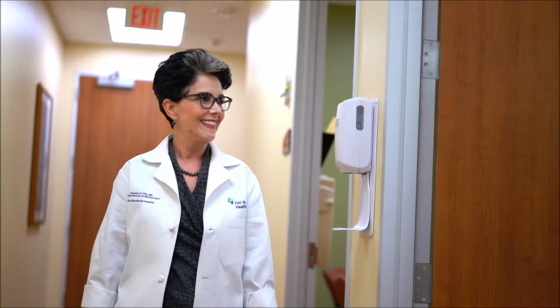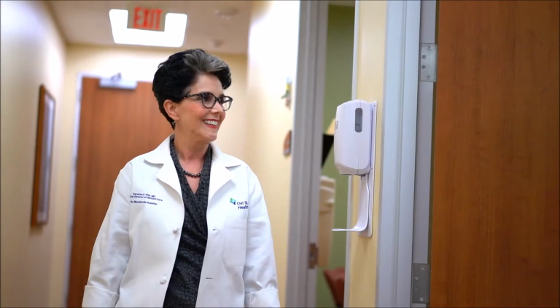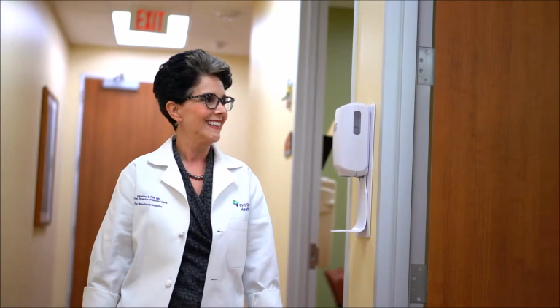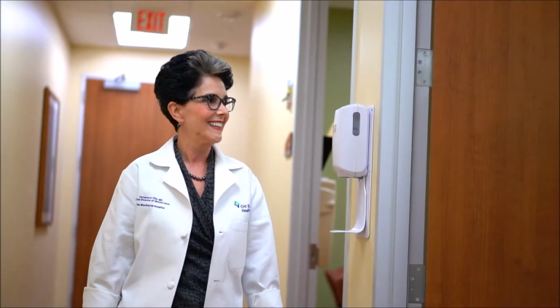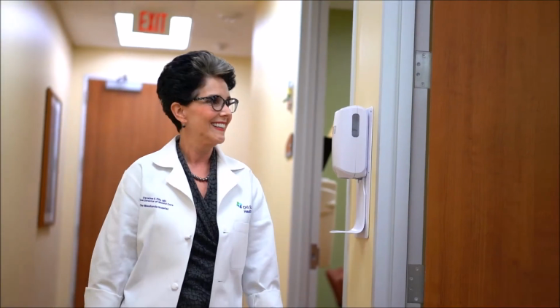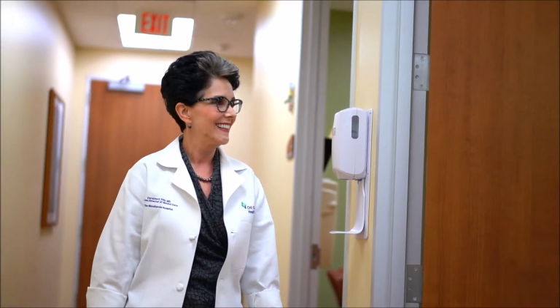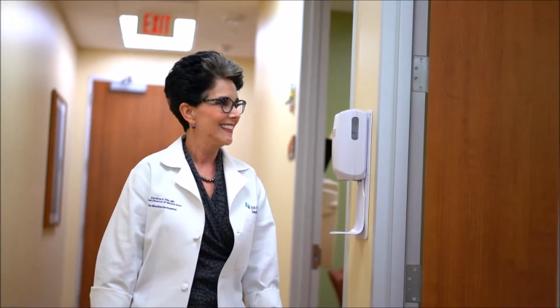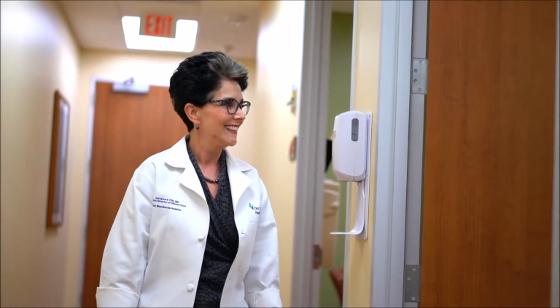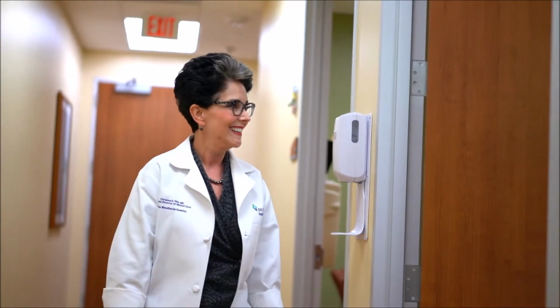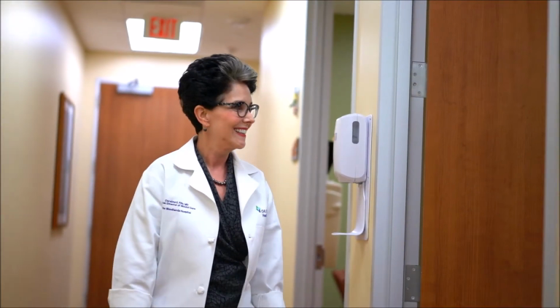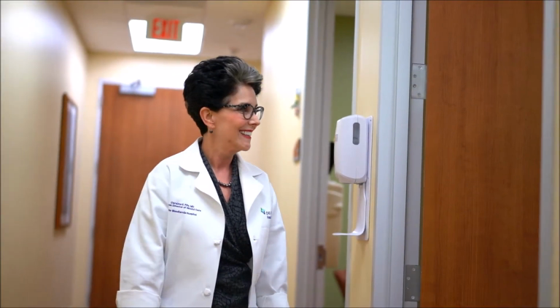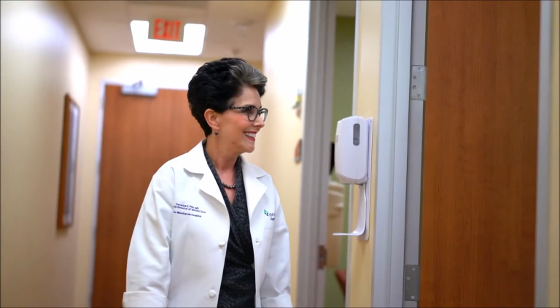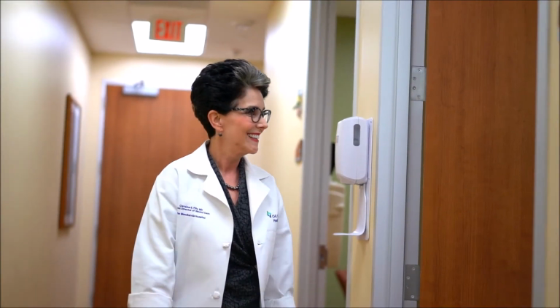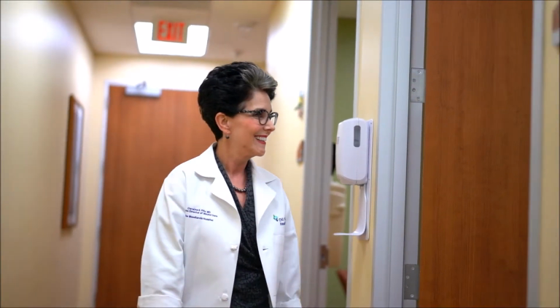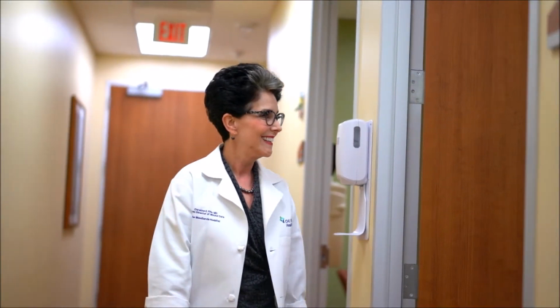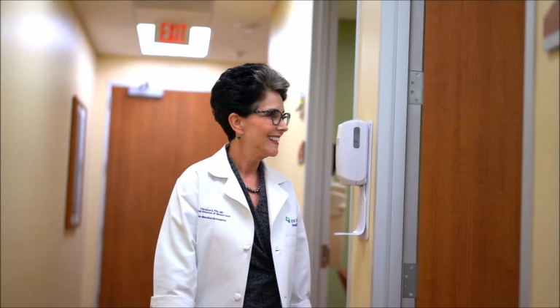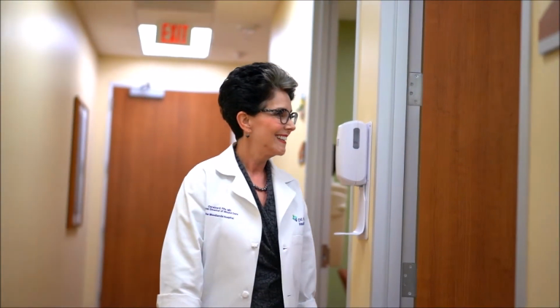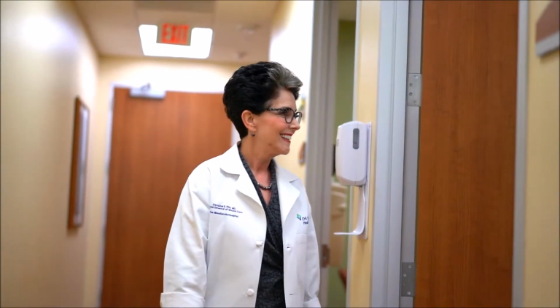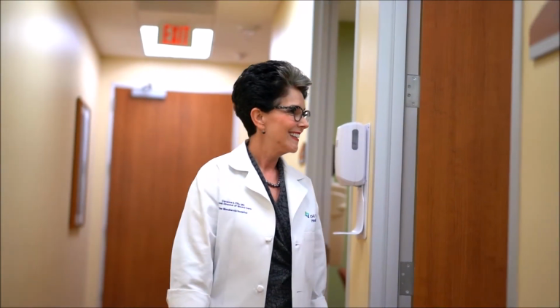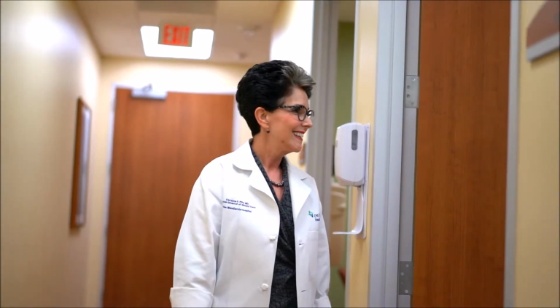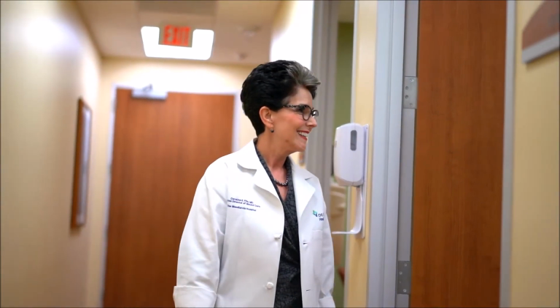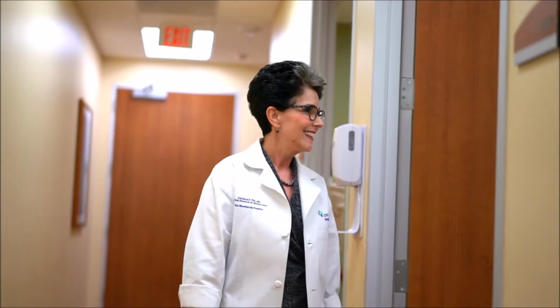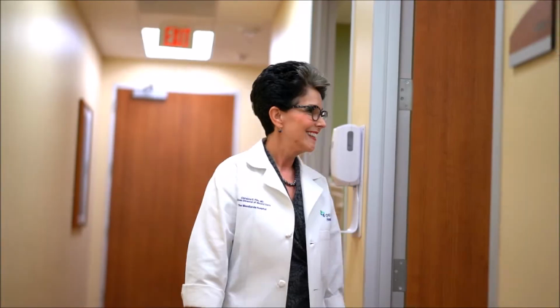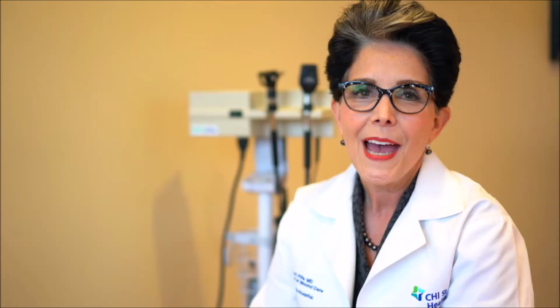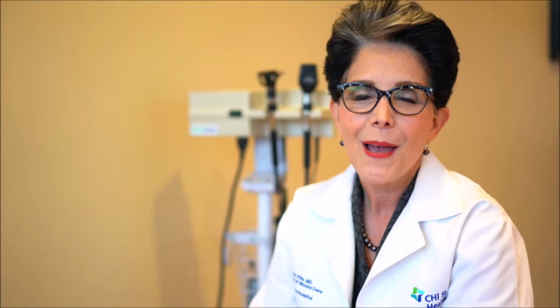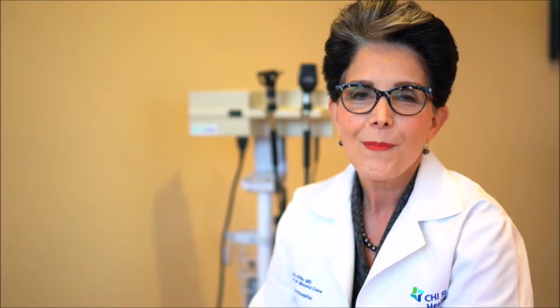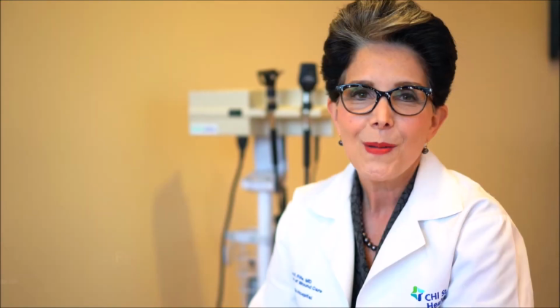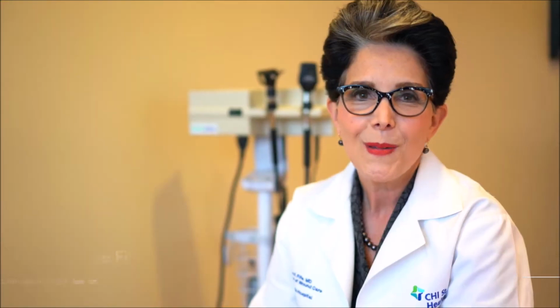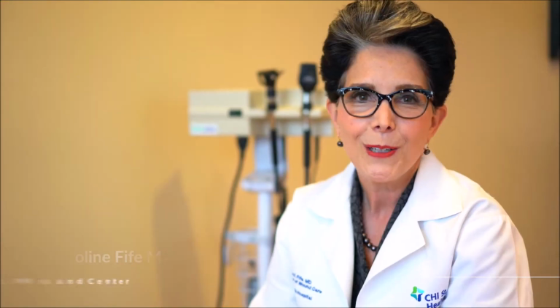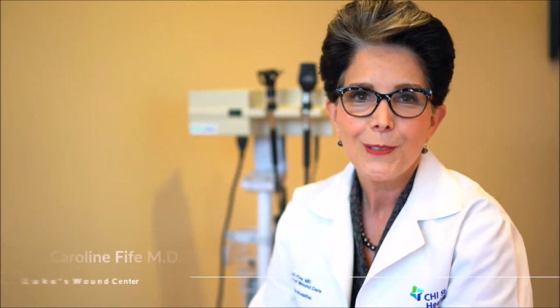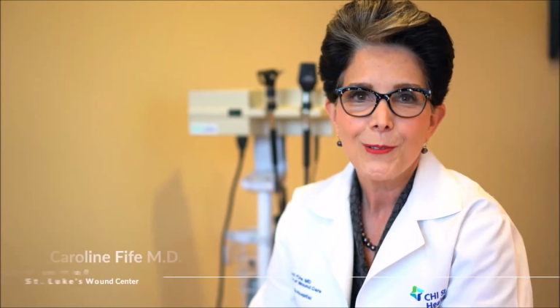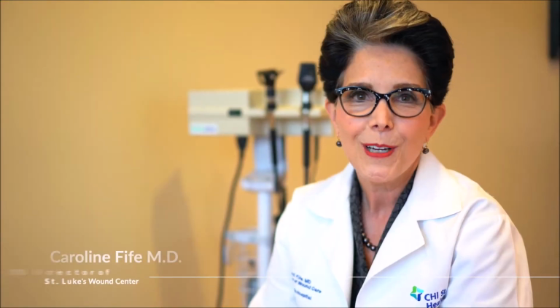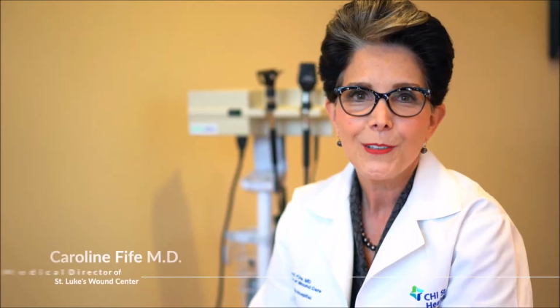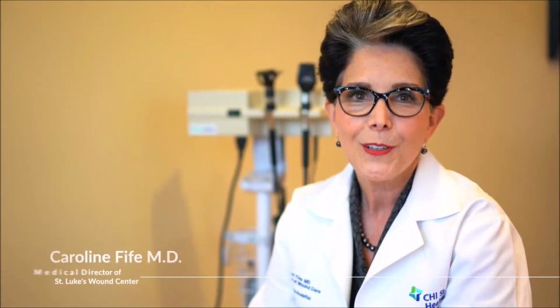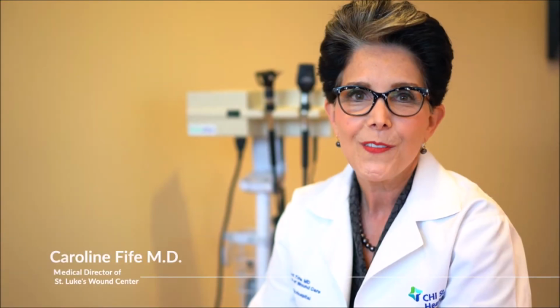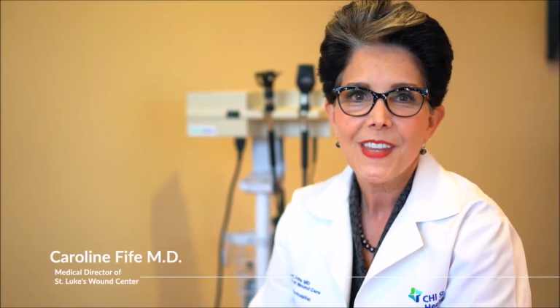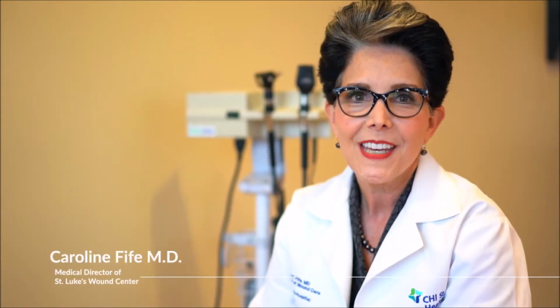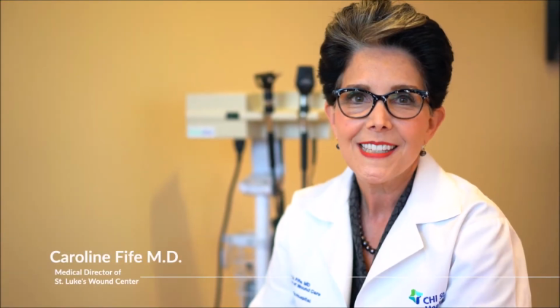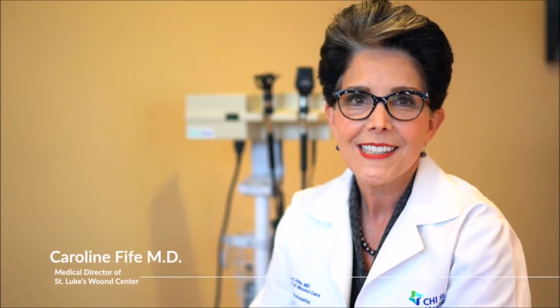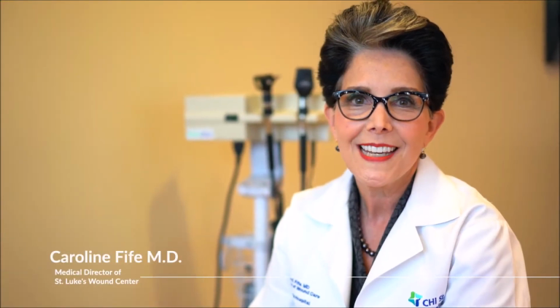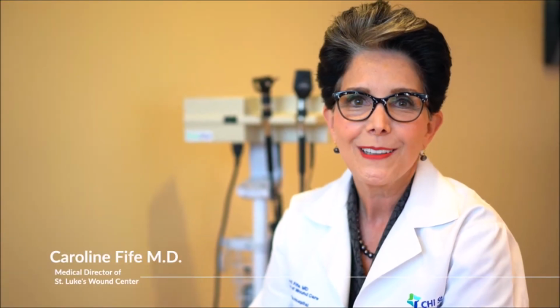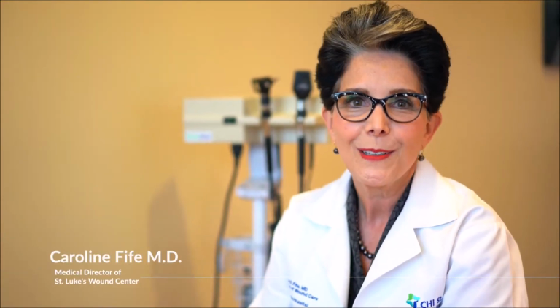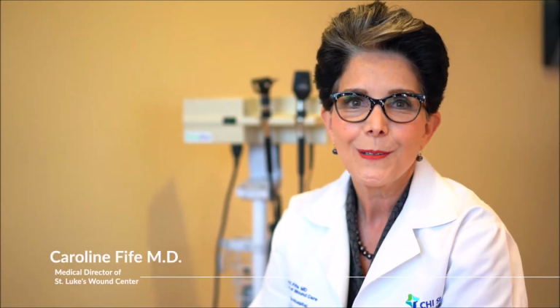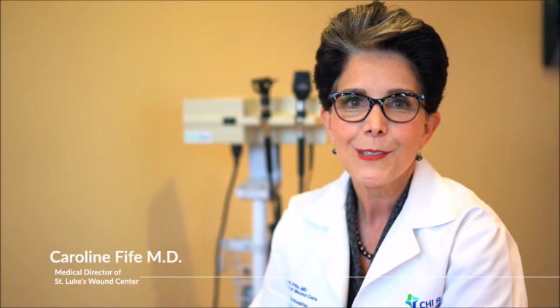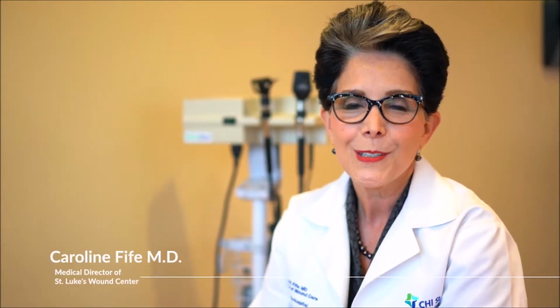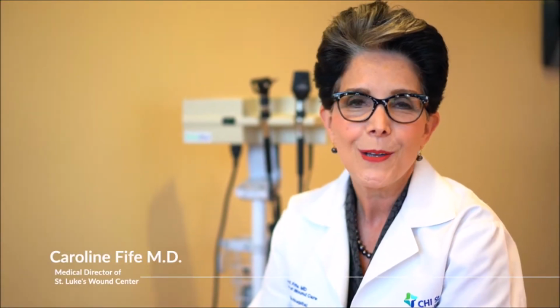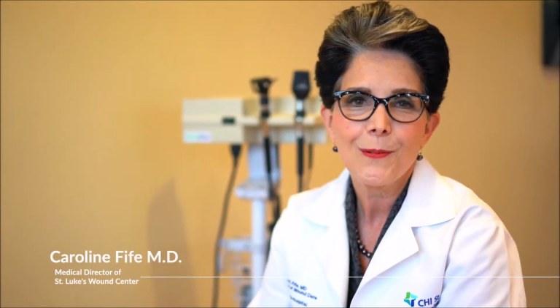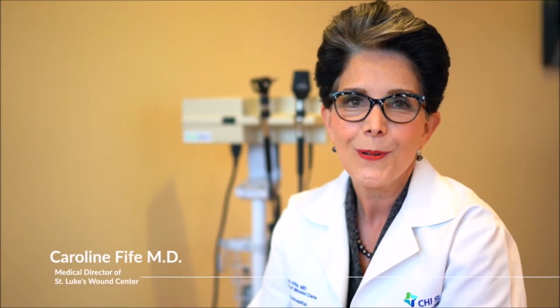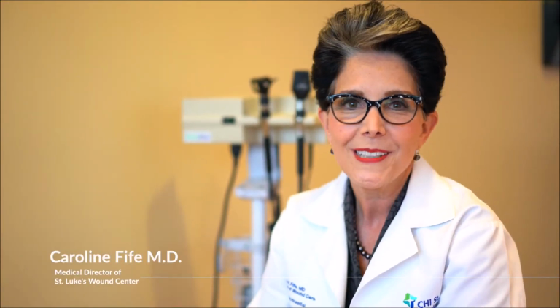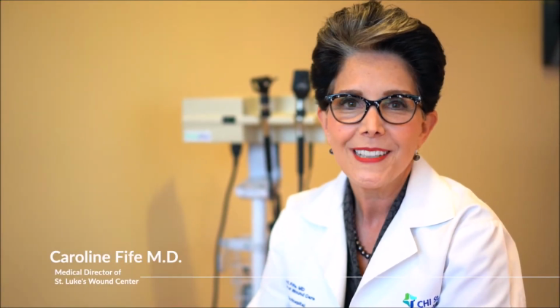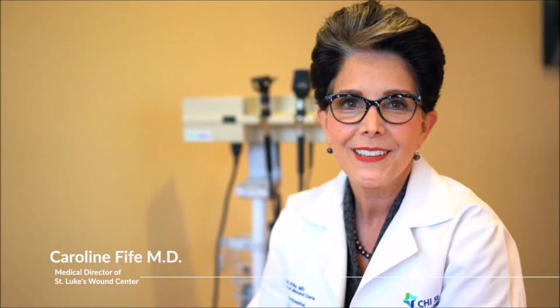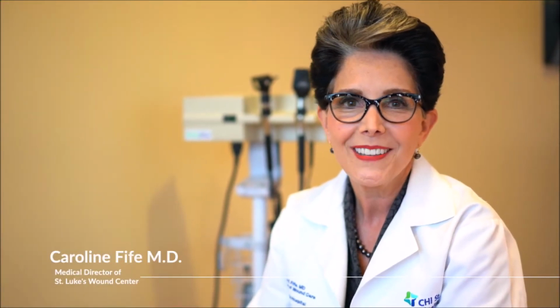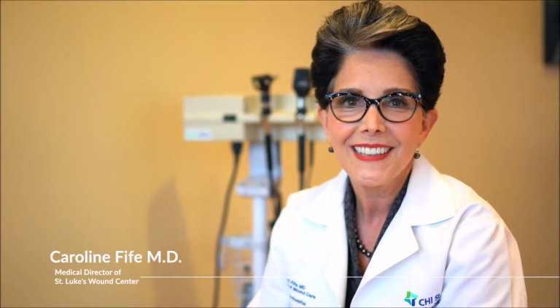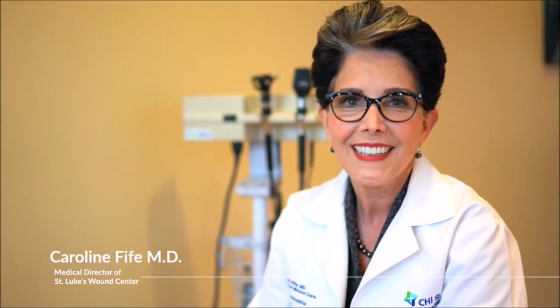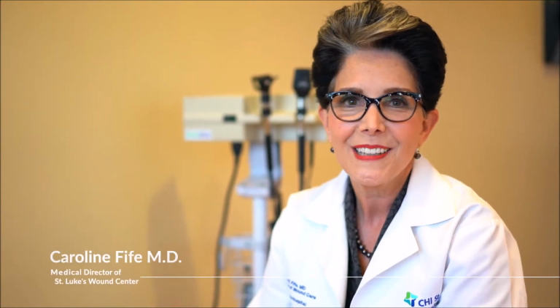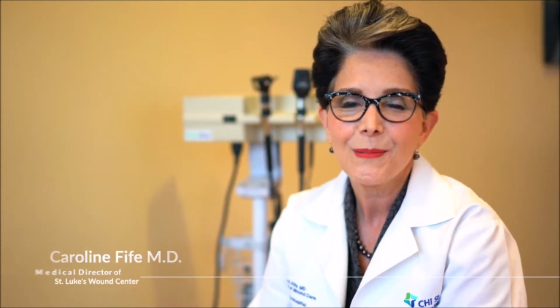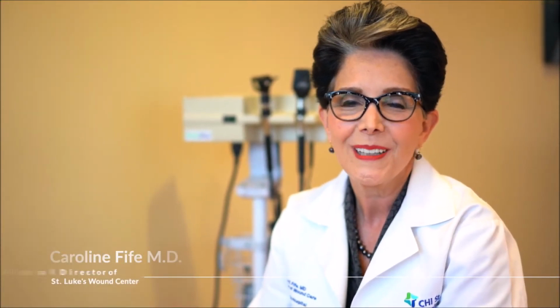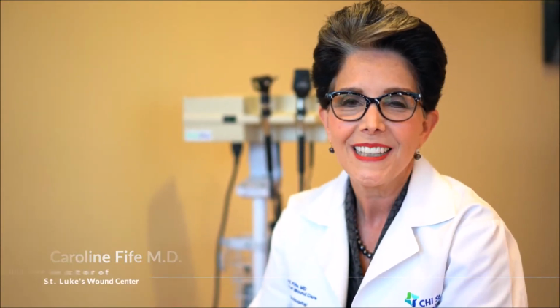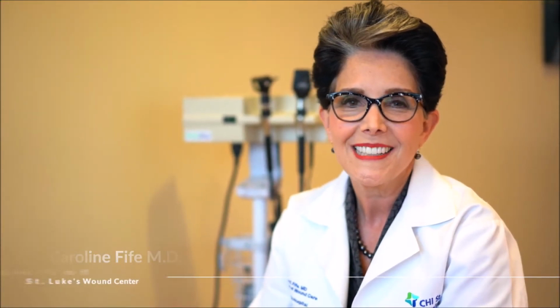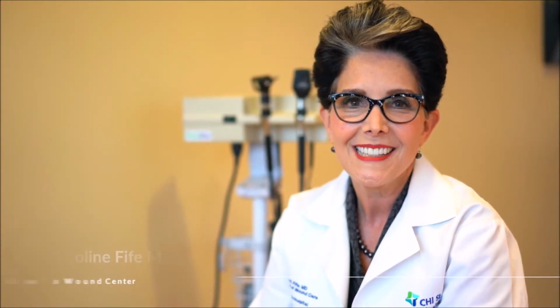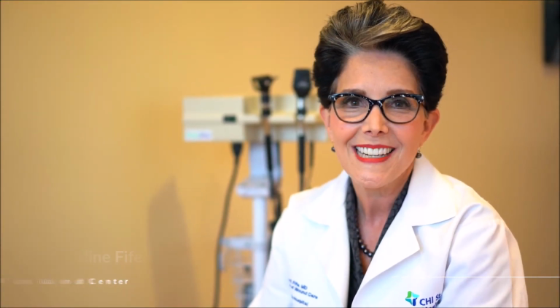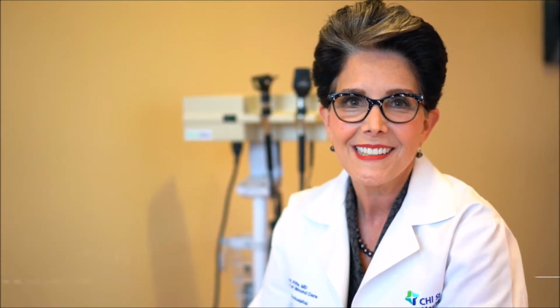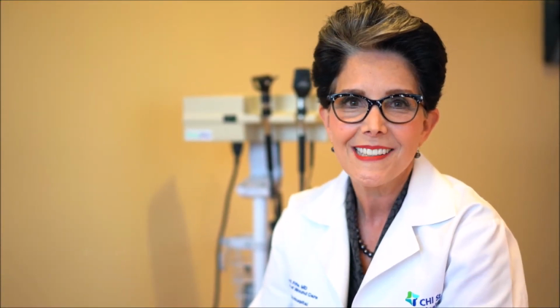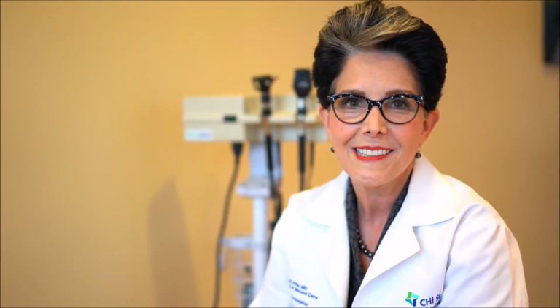Hi, I'm Dr. Caroline Fife. I'm the medical director of the St. Luke's wound center in the Woodlands, Texas.